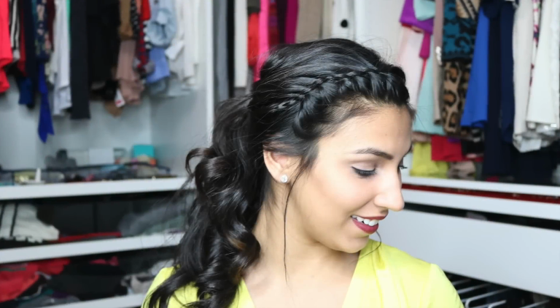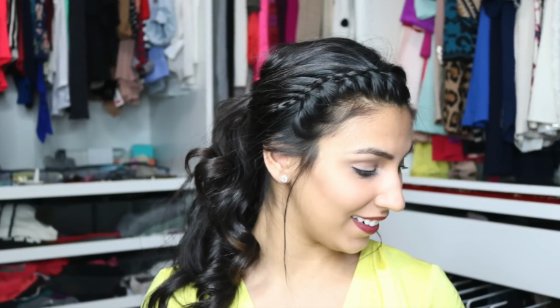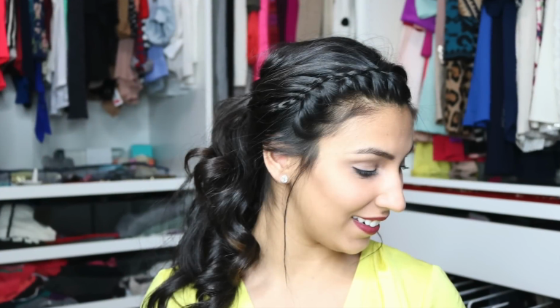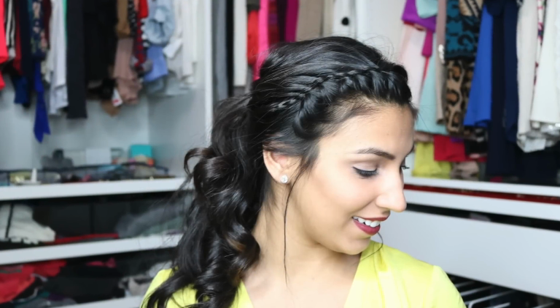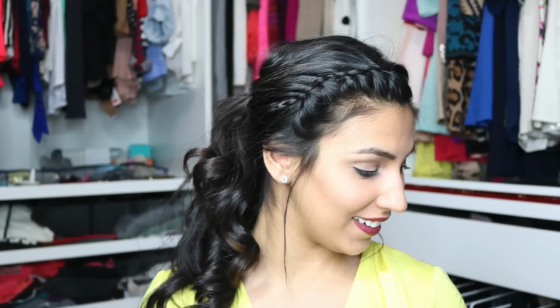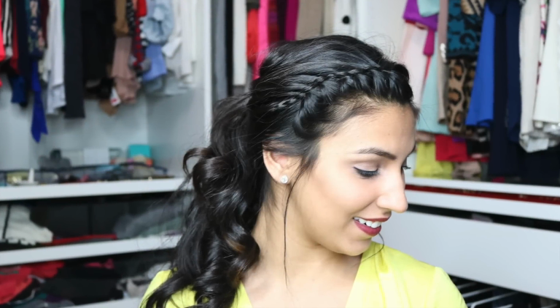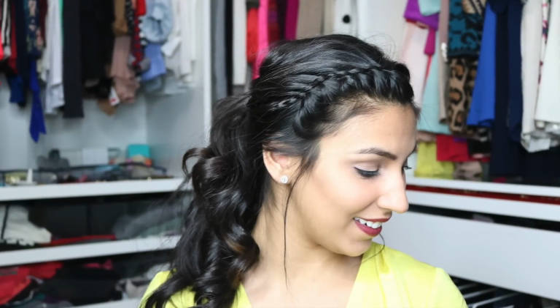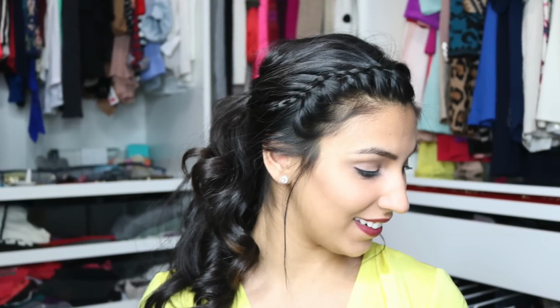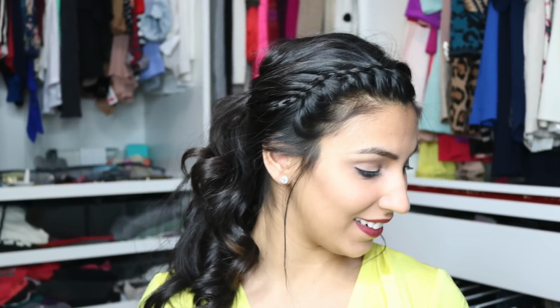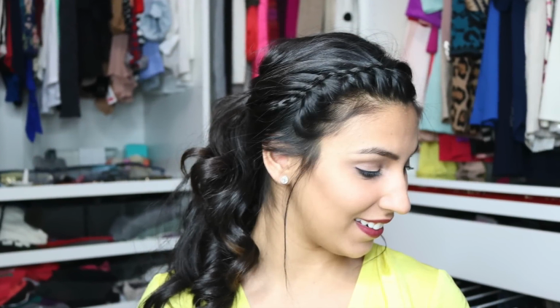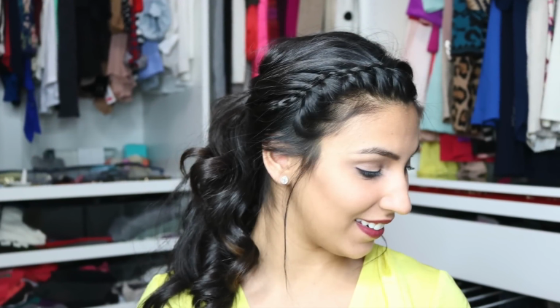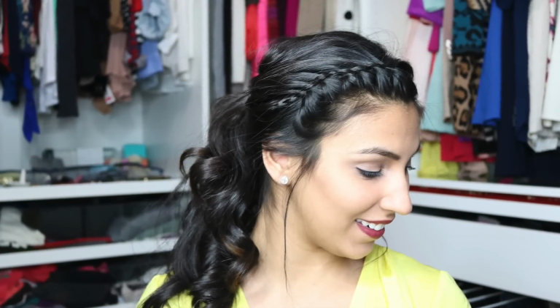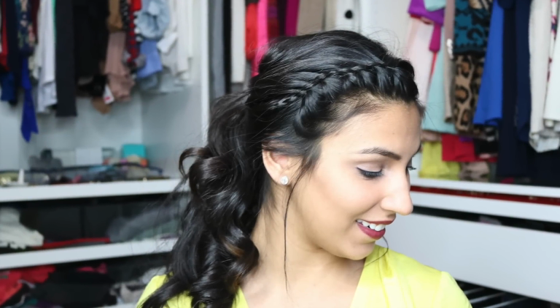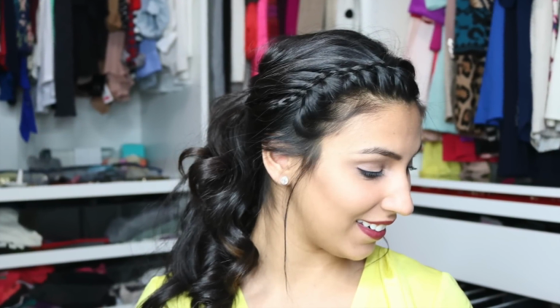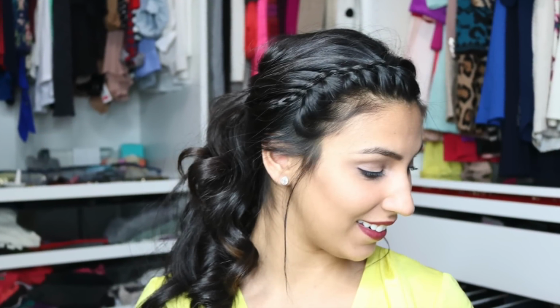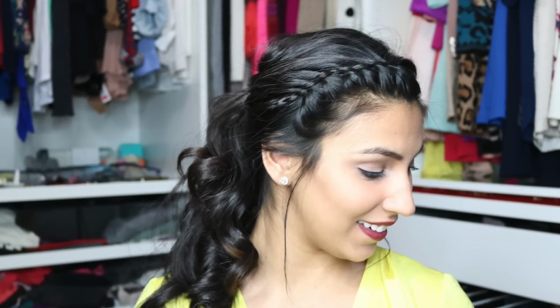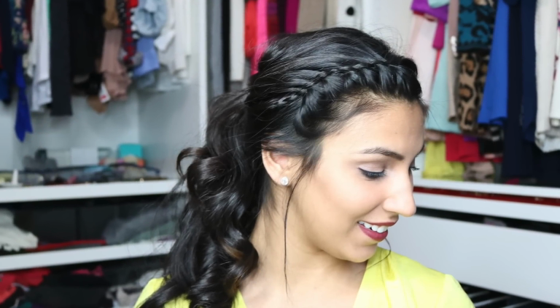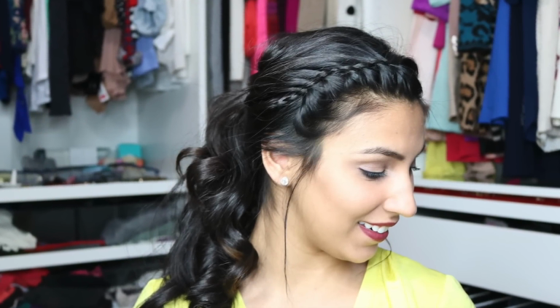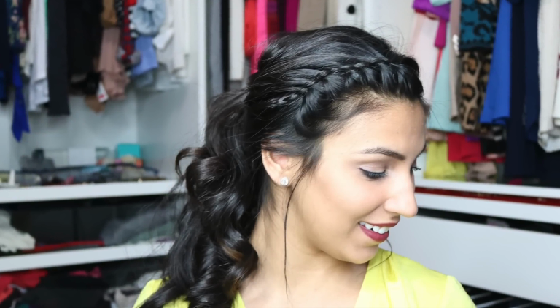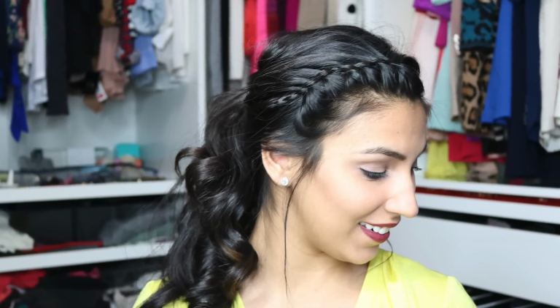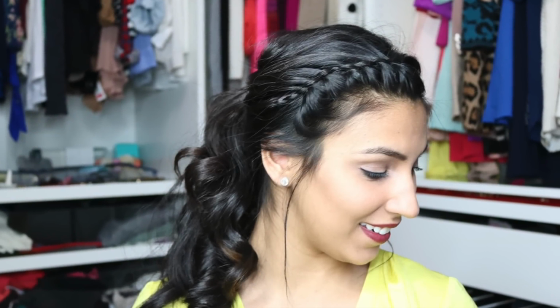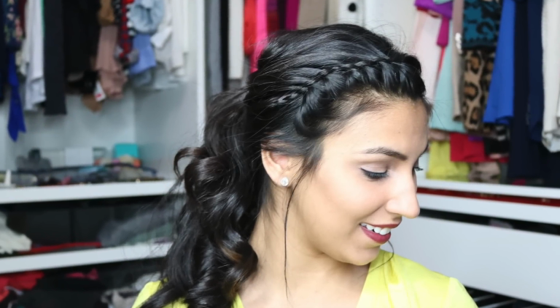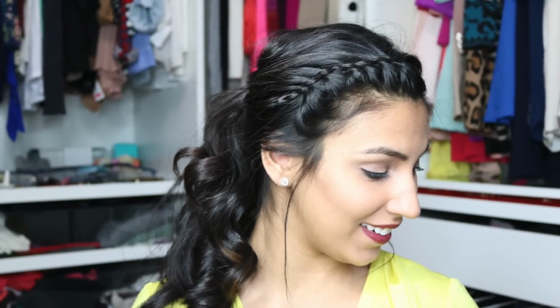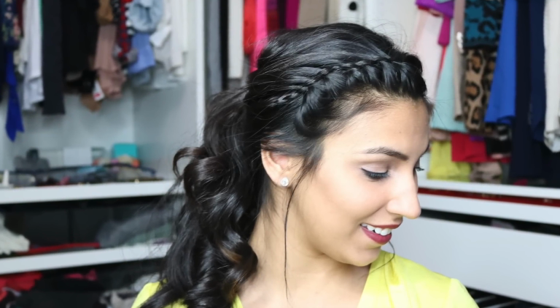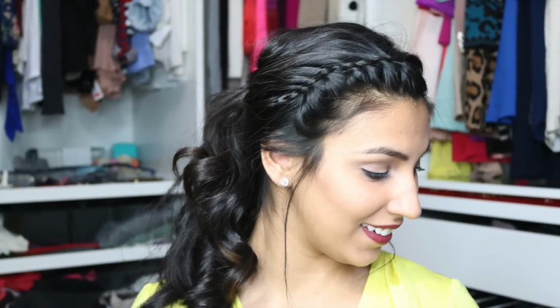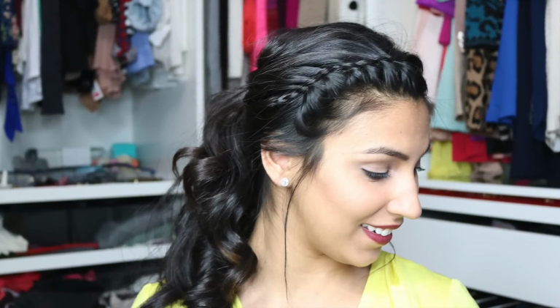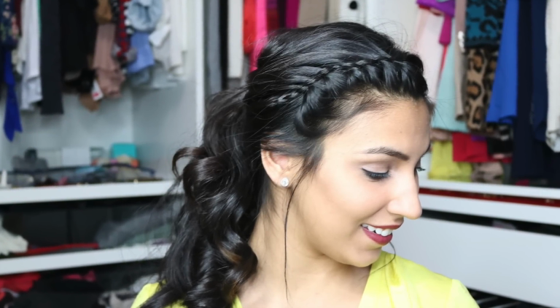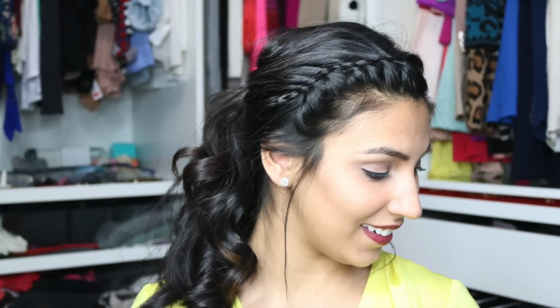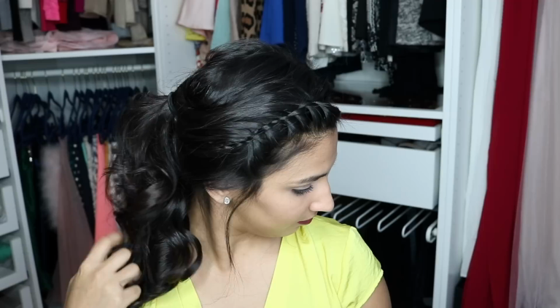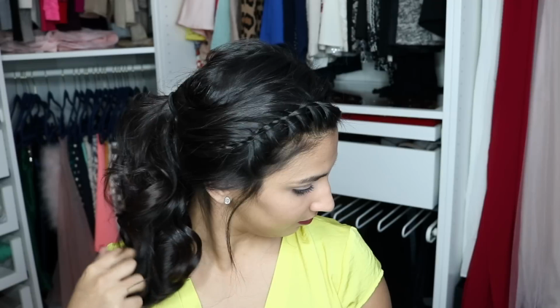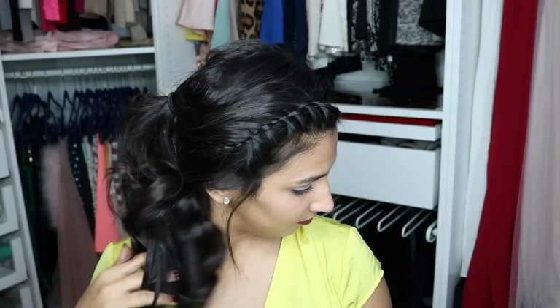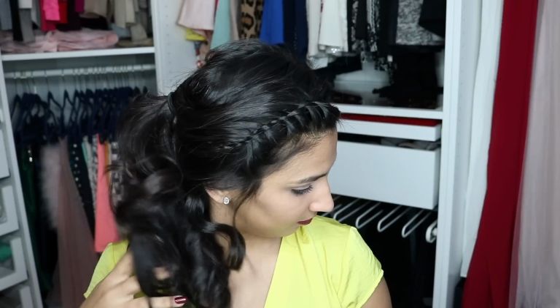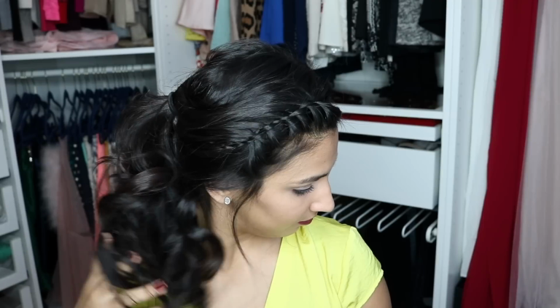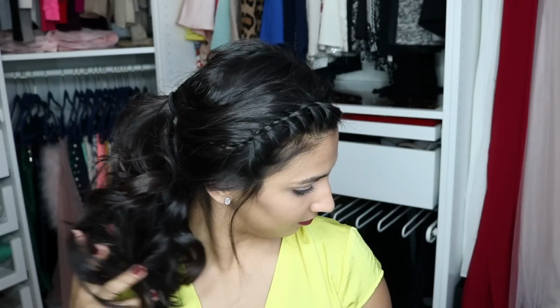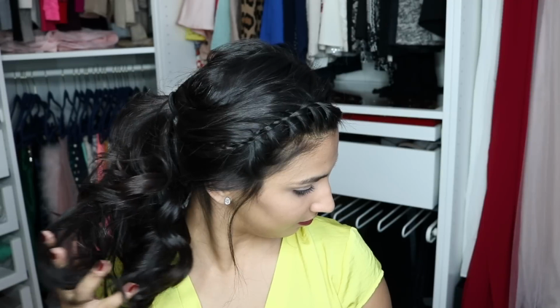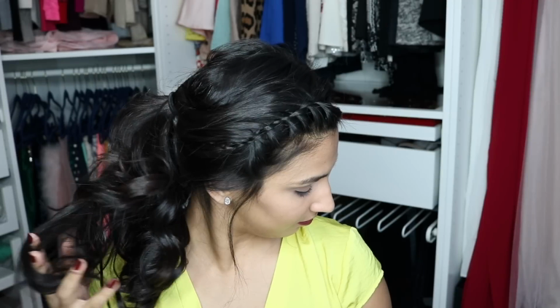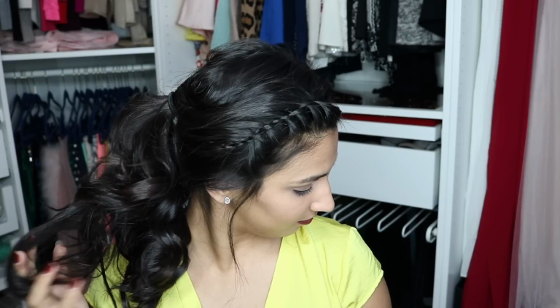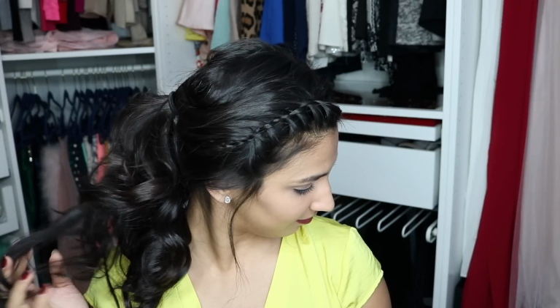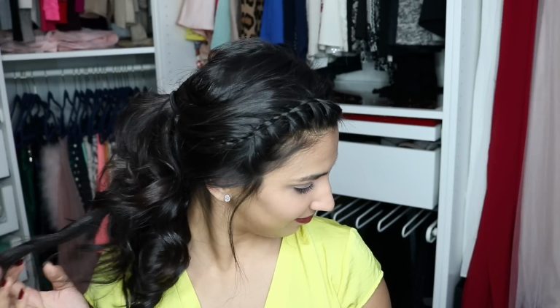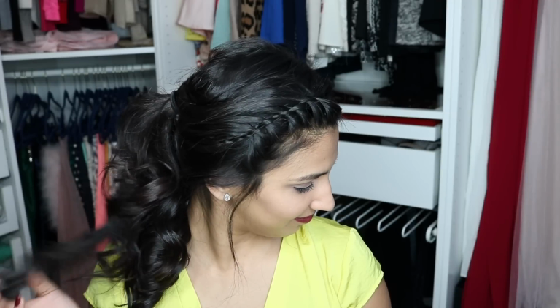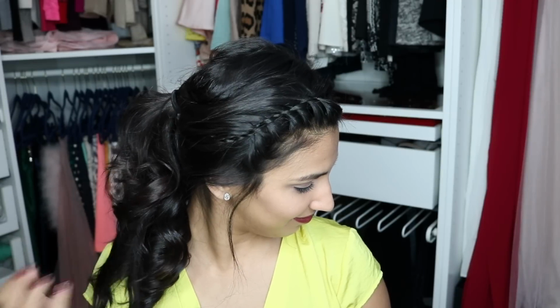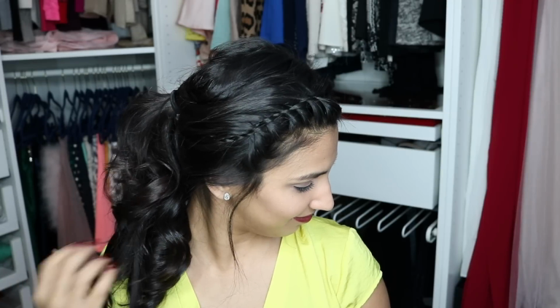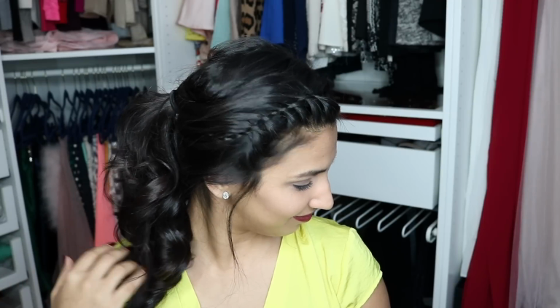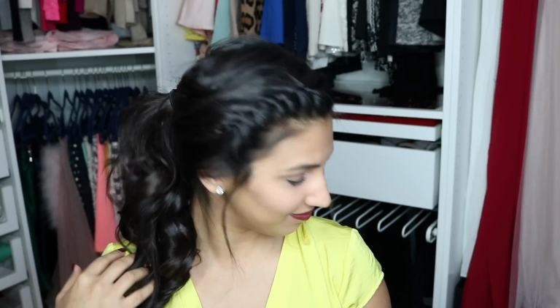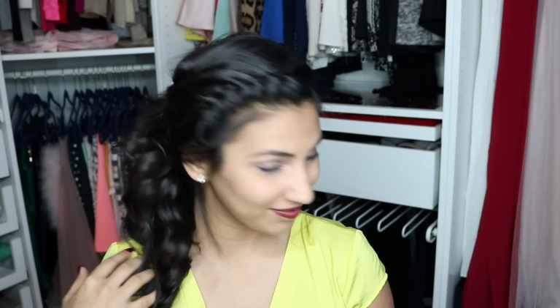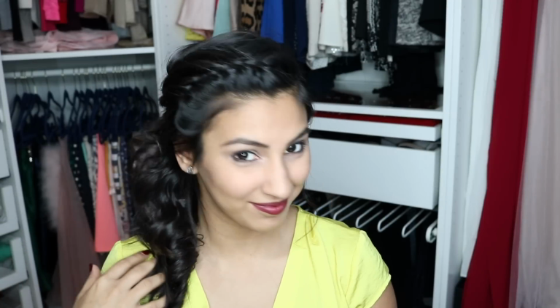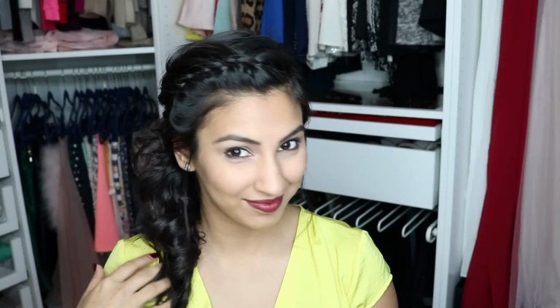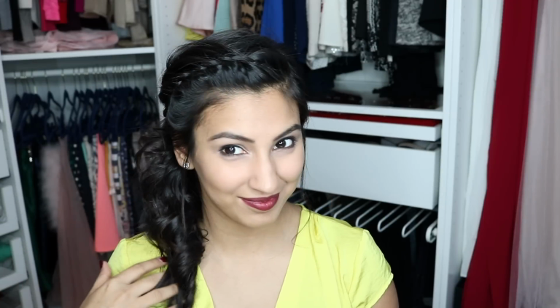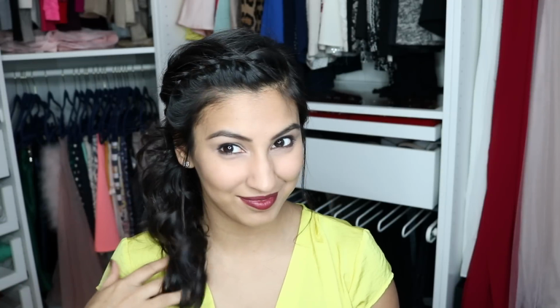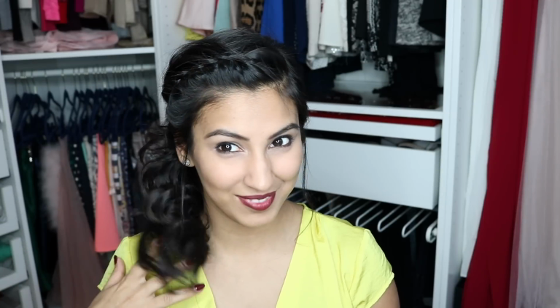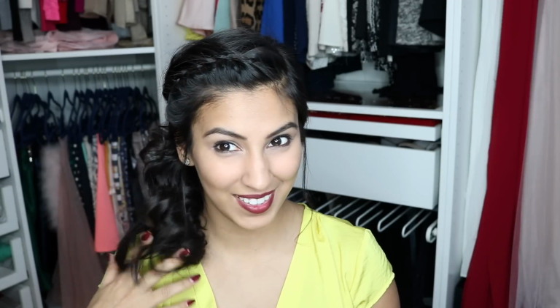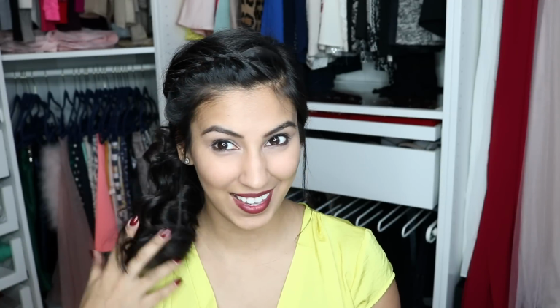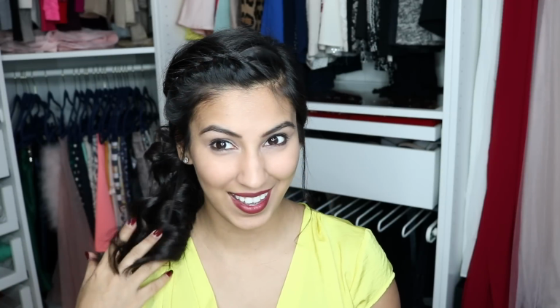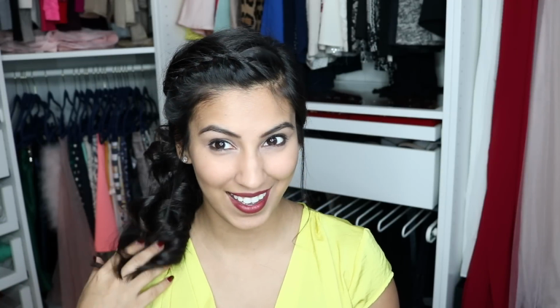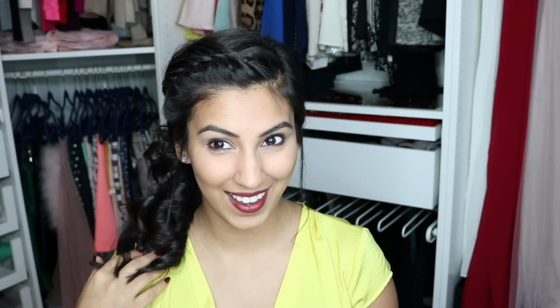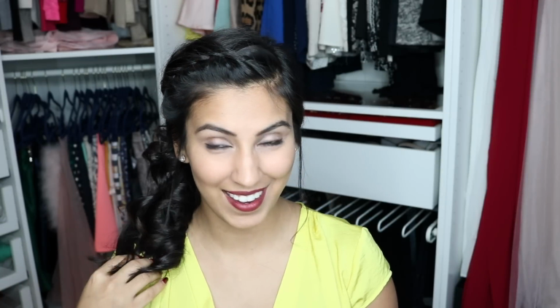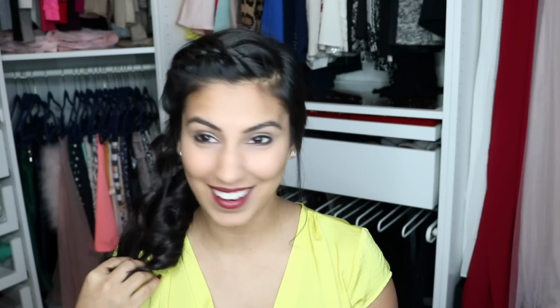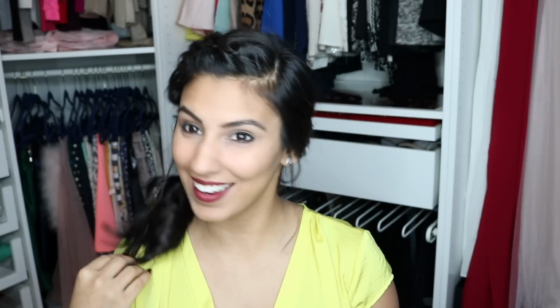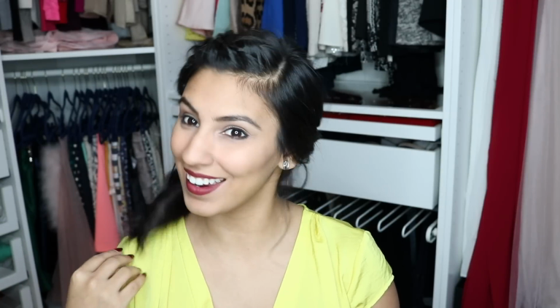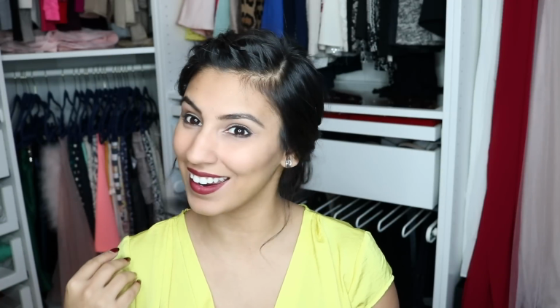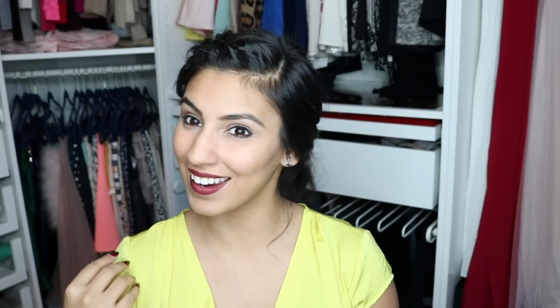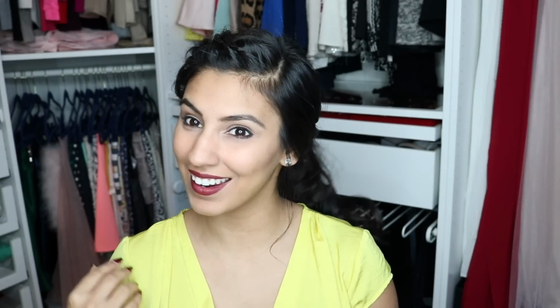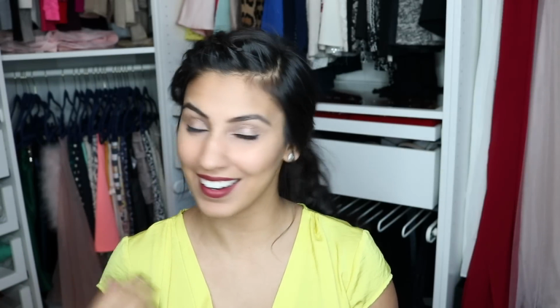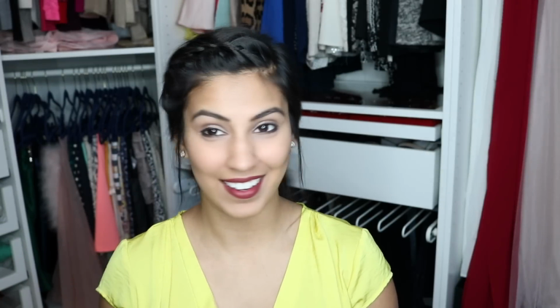Hey guys! If you're anything like me, you need to have a lazy day hairstyle for those days when you're rushing out the door and only have 5 minutes. Here's mine.